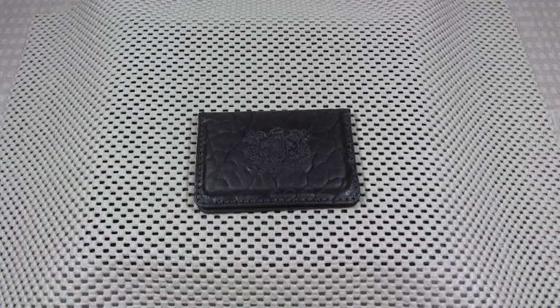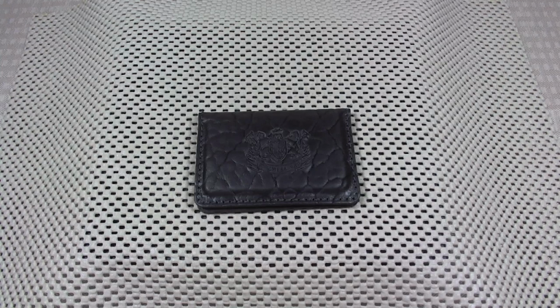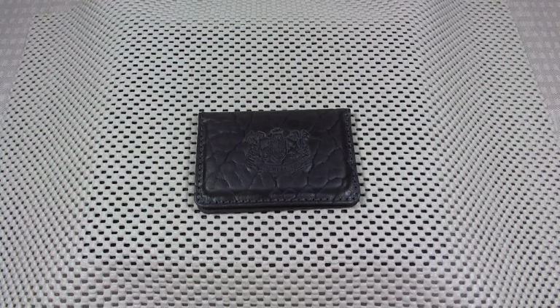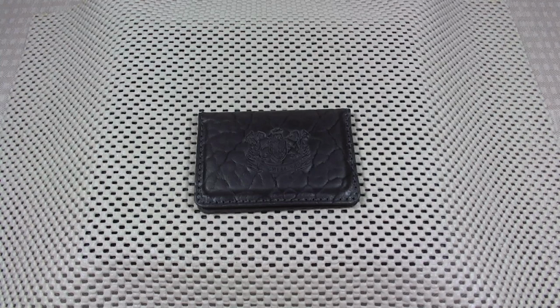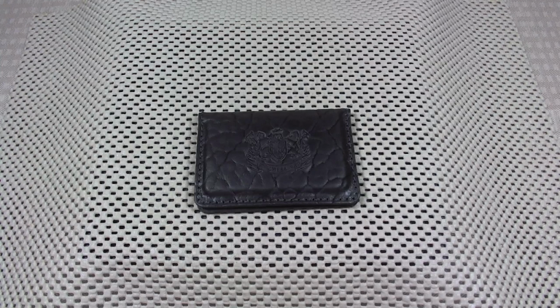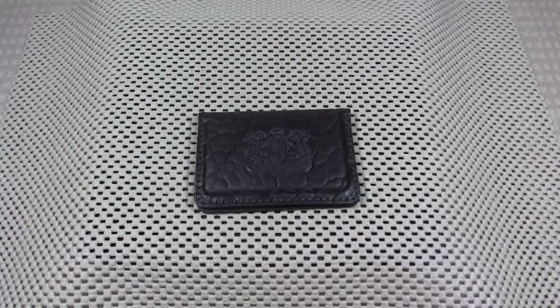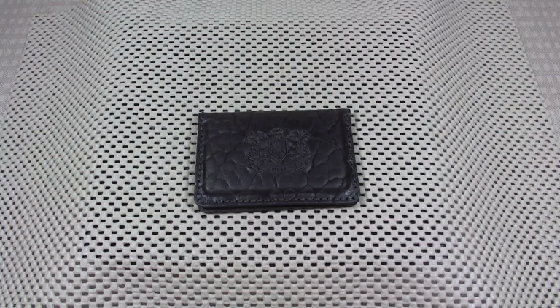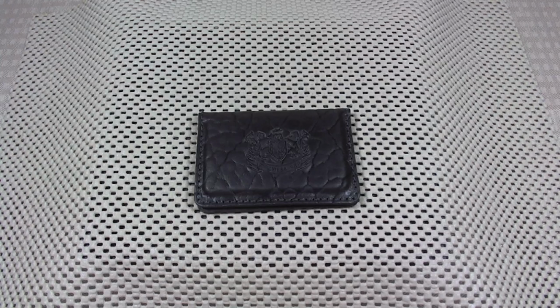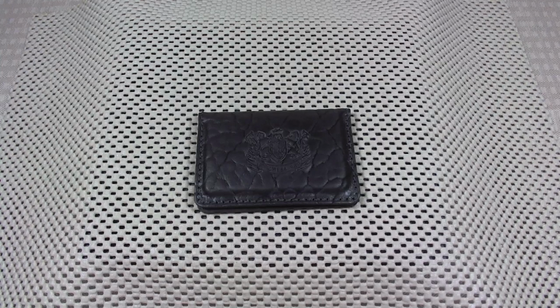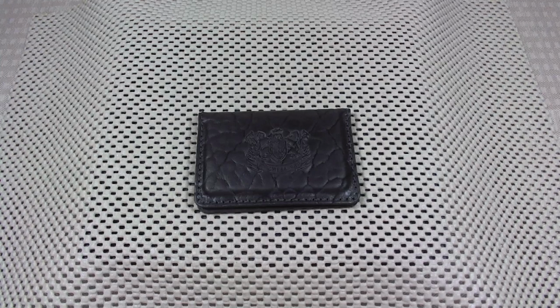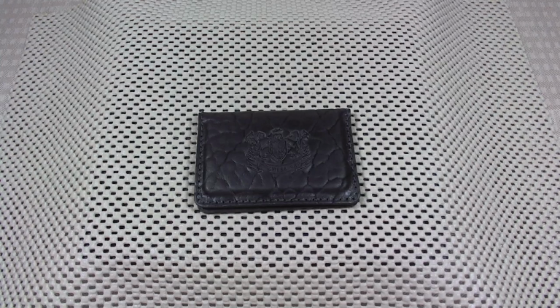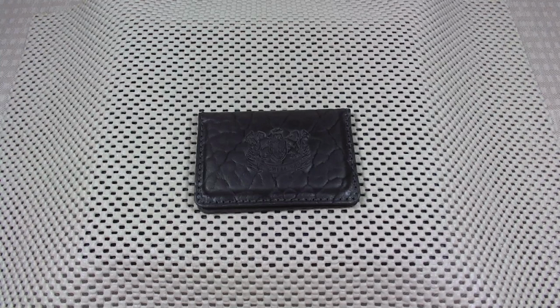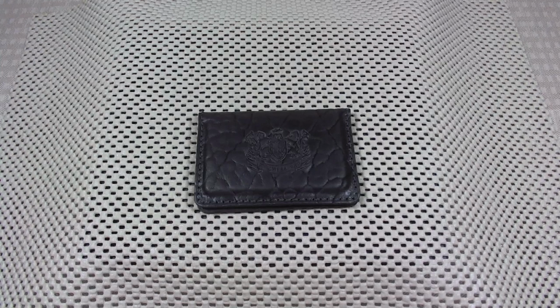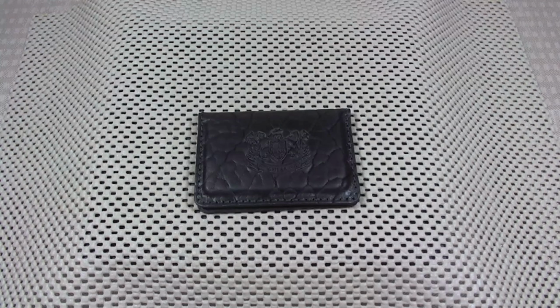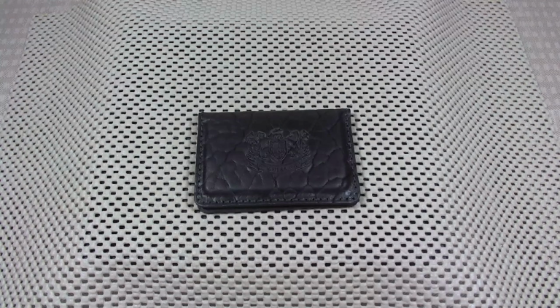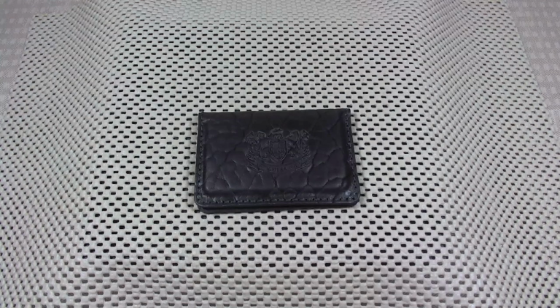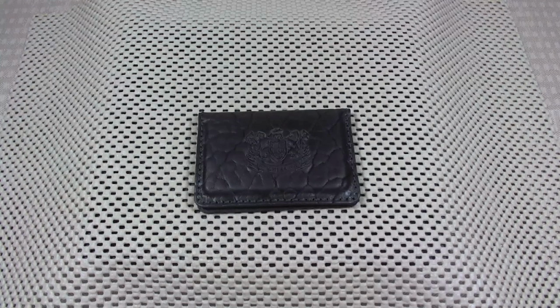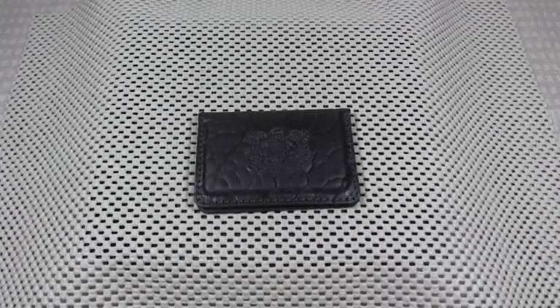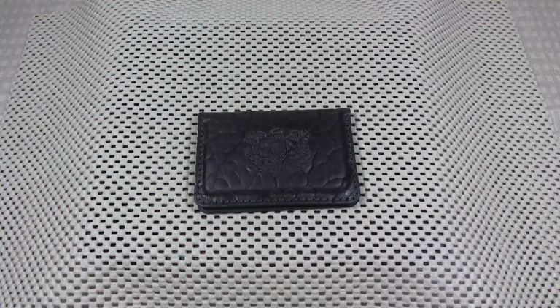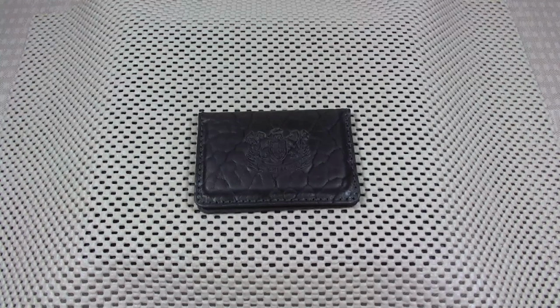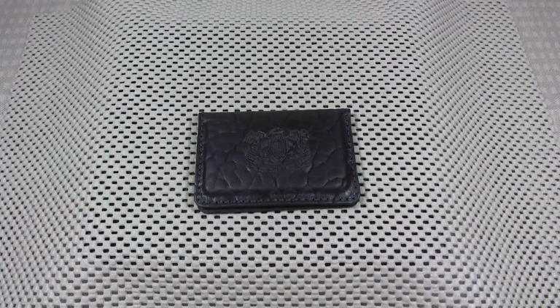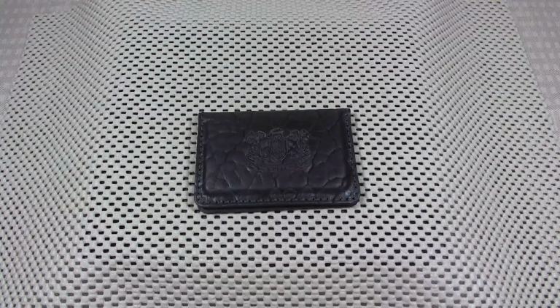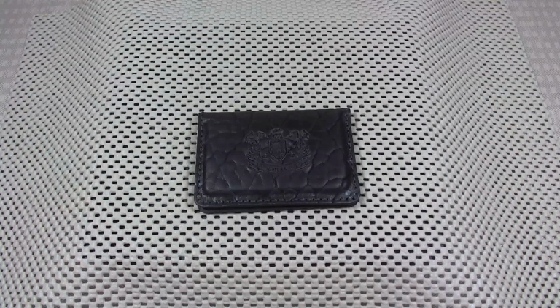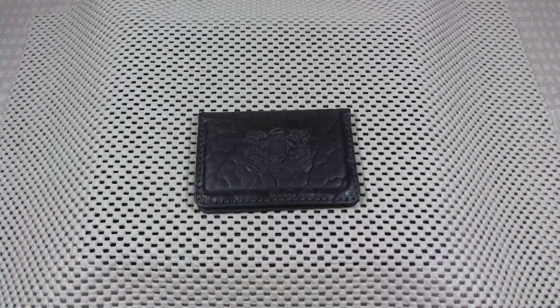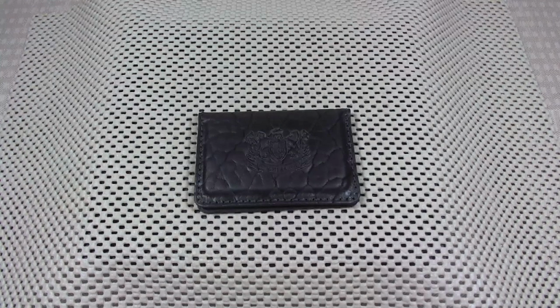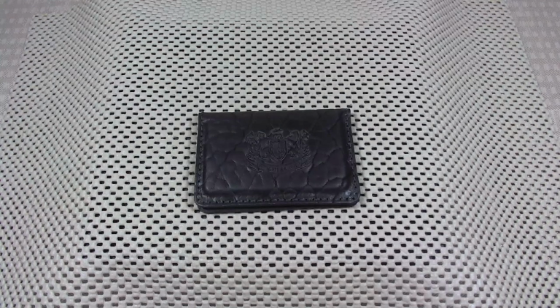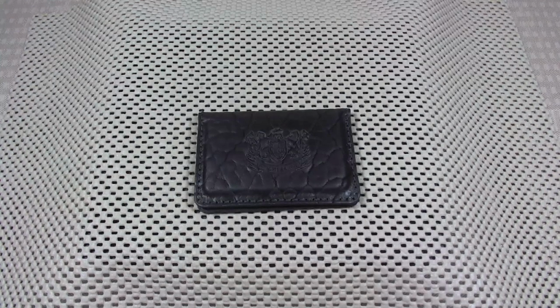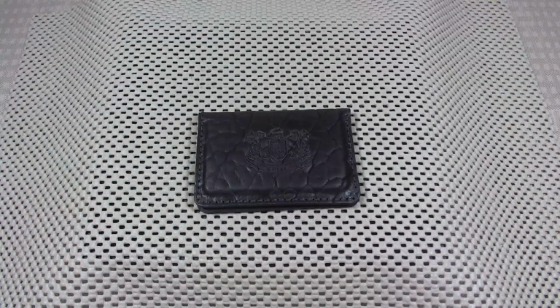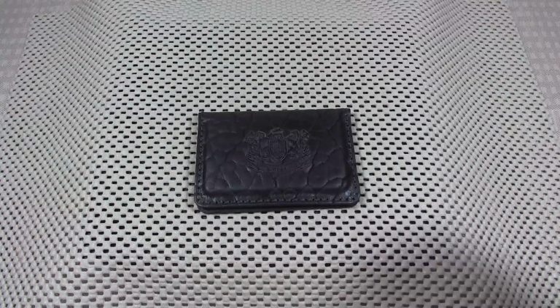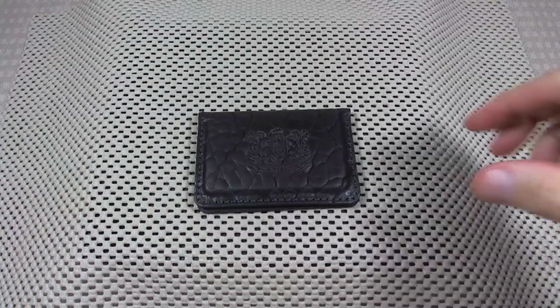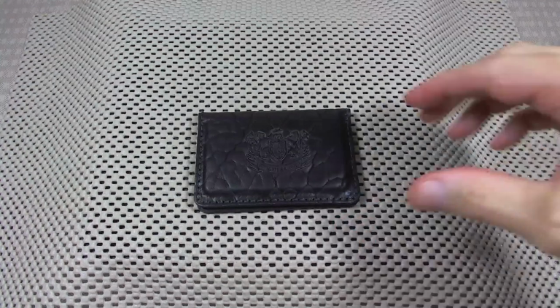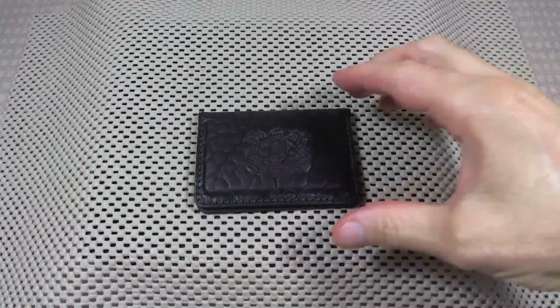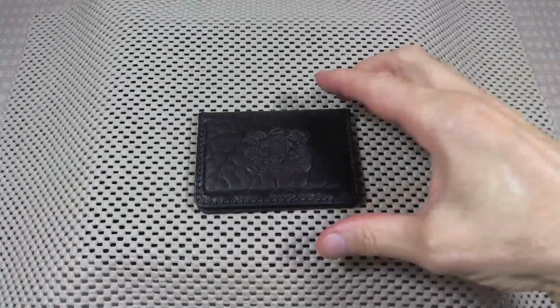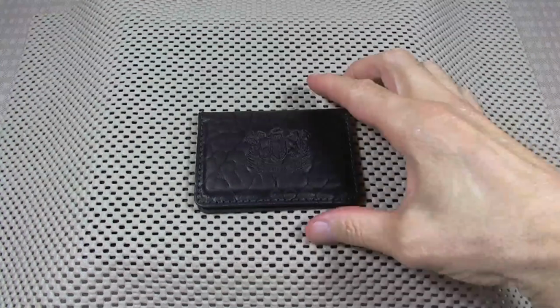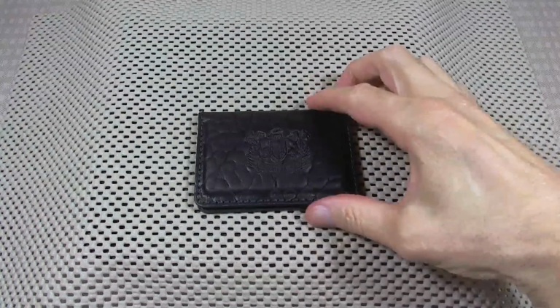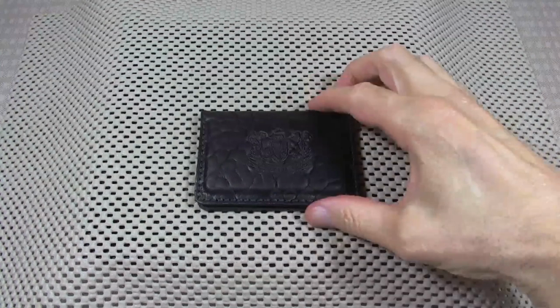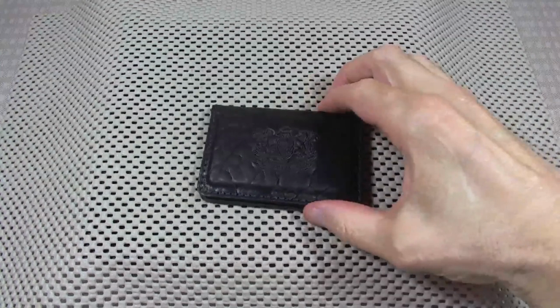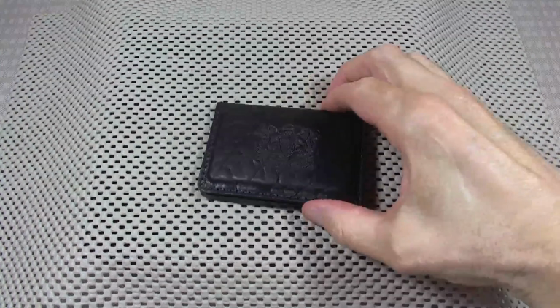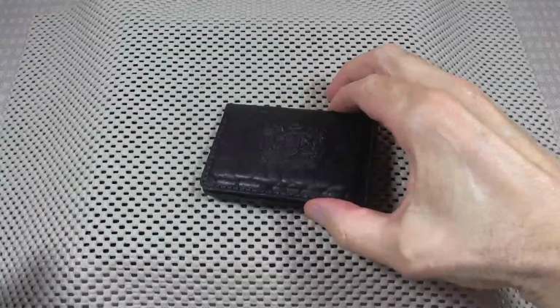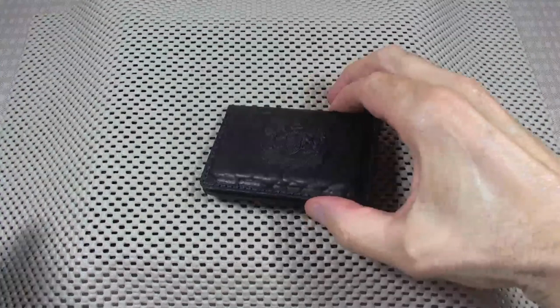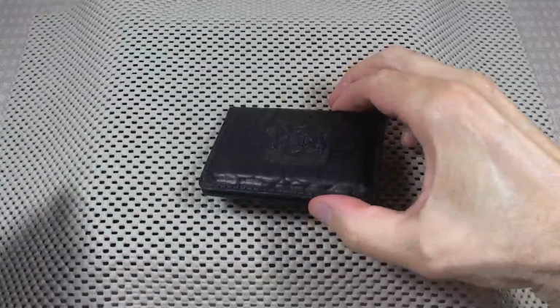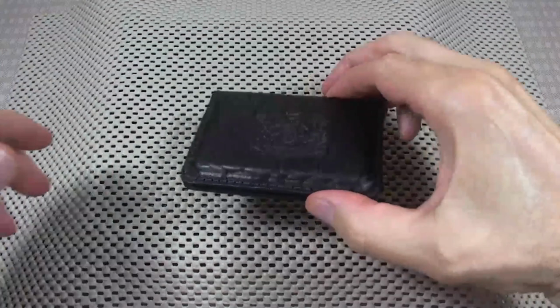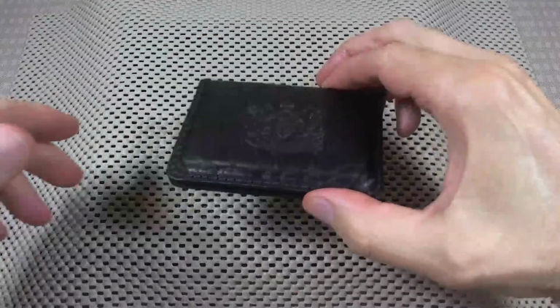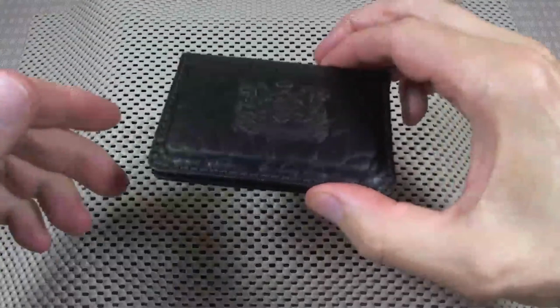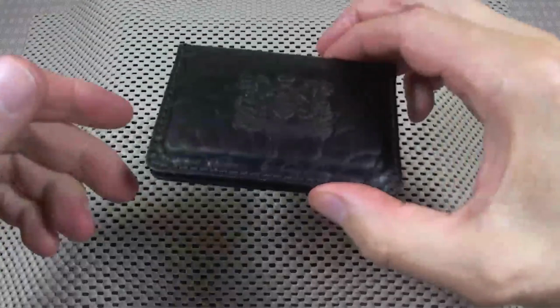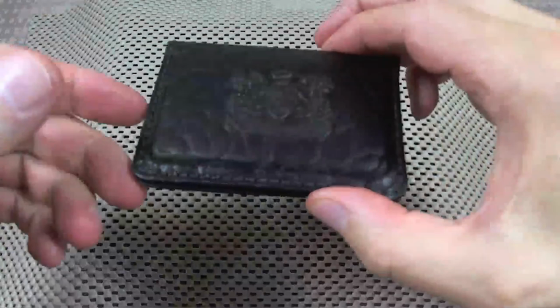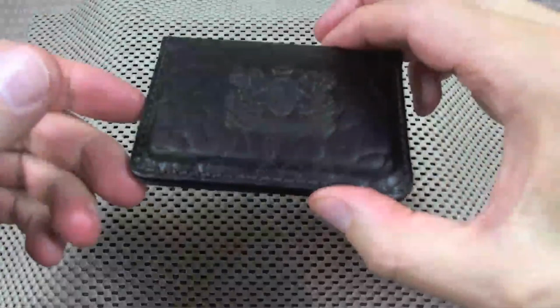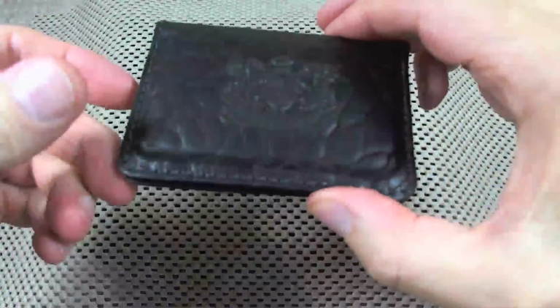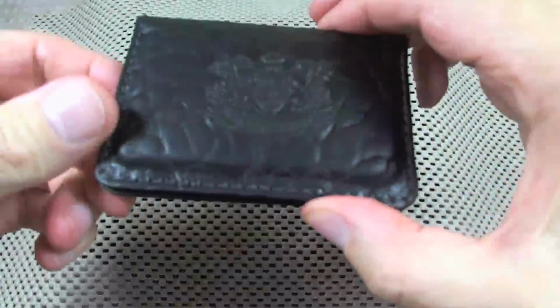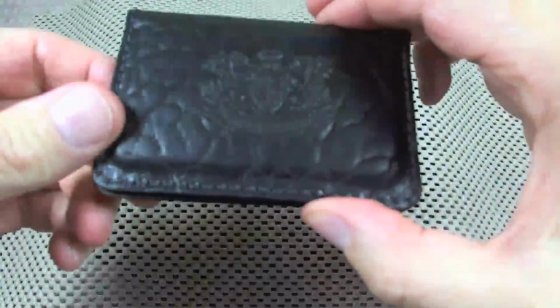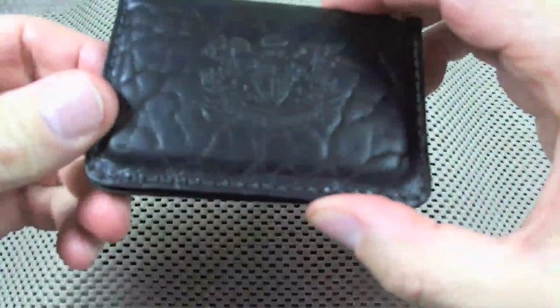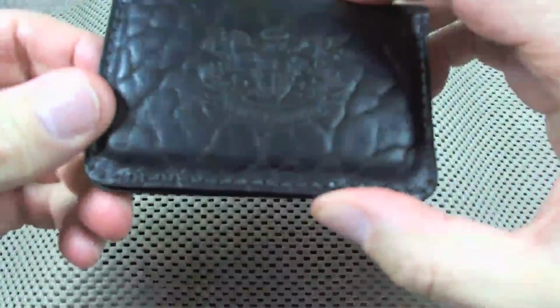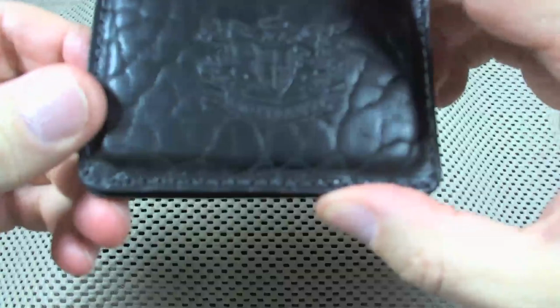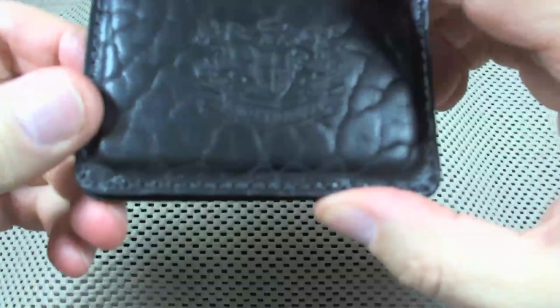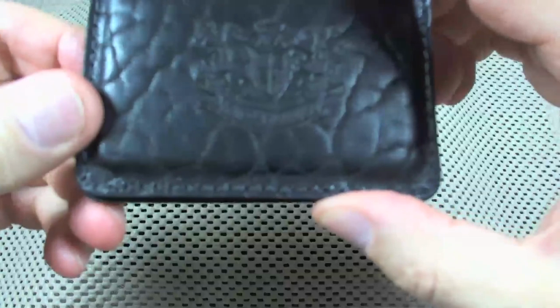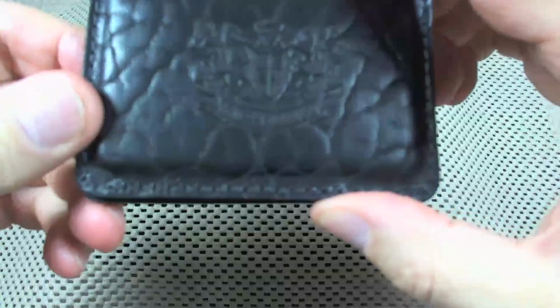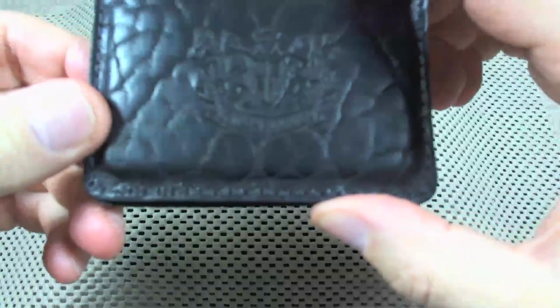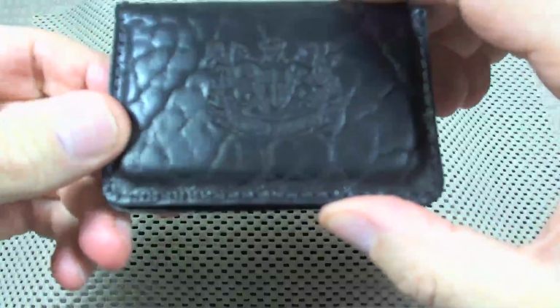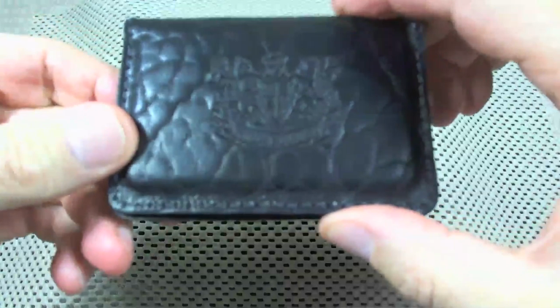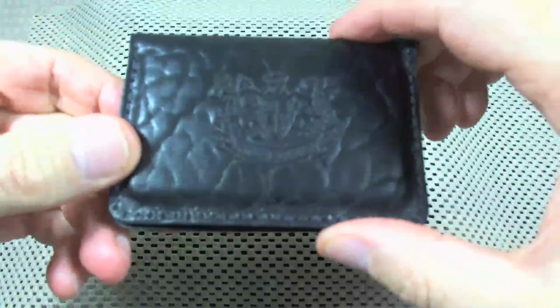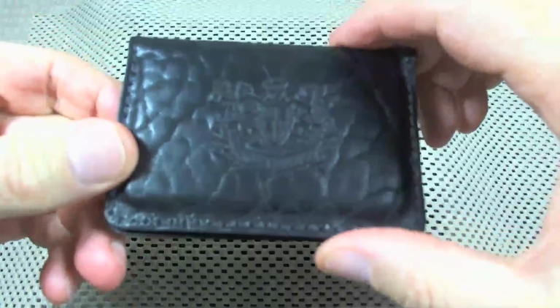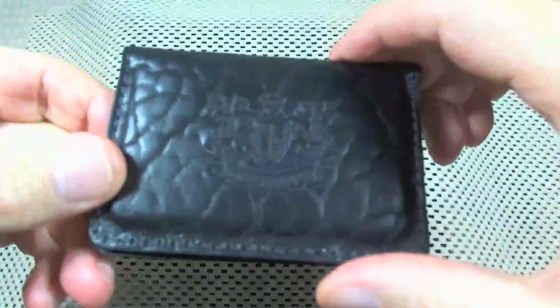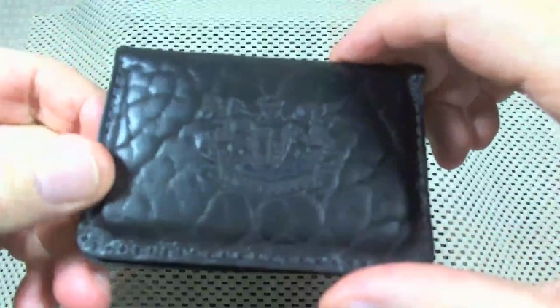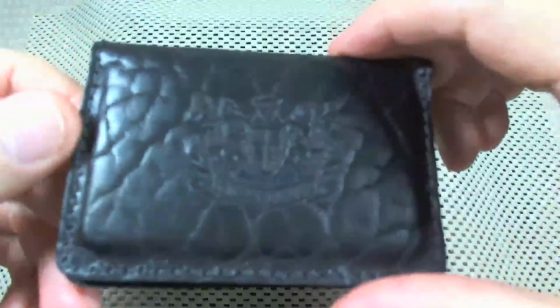Good evening, everybody. I'm Steve Montelli. Let me show you what came in the mail today. This is a real cool little thing.